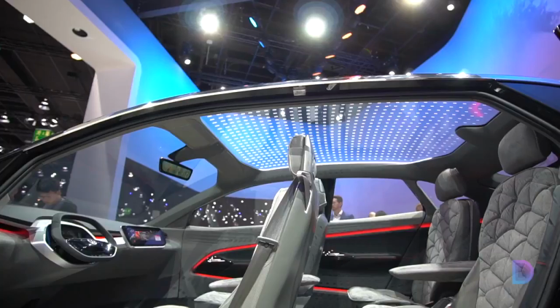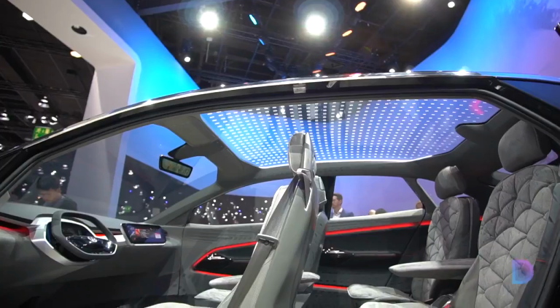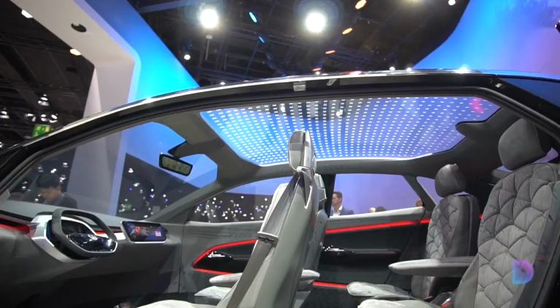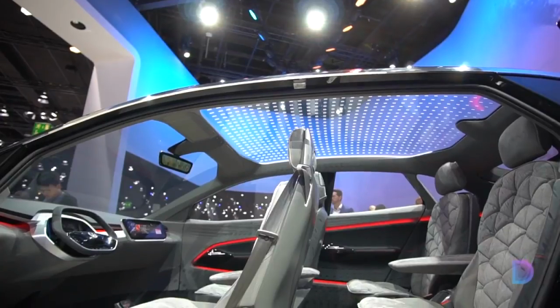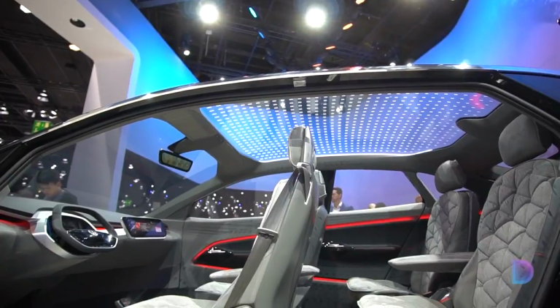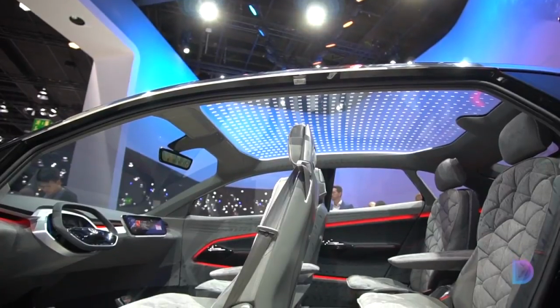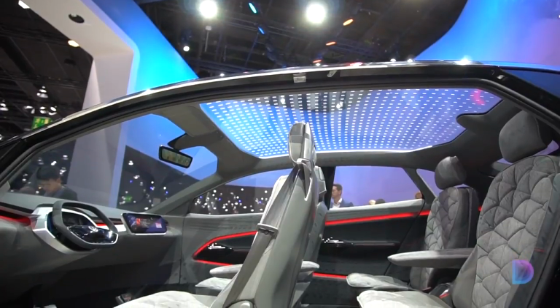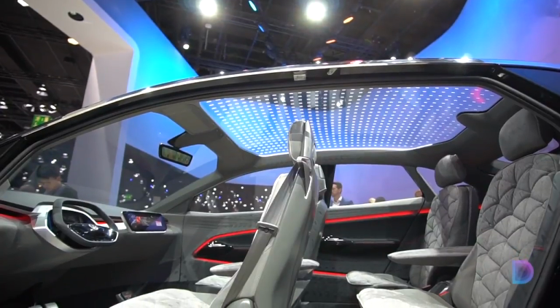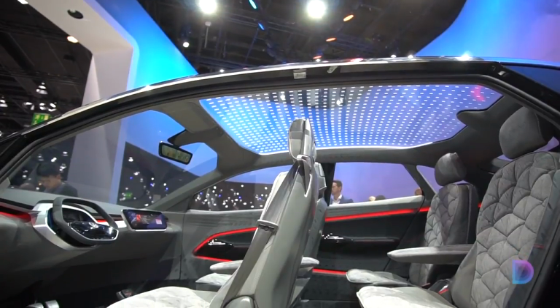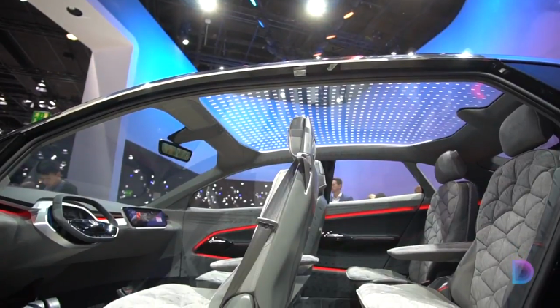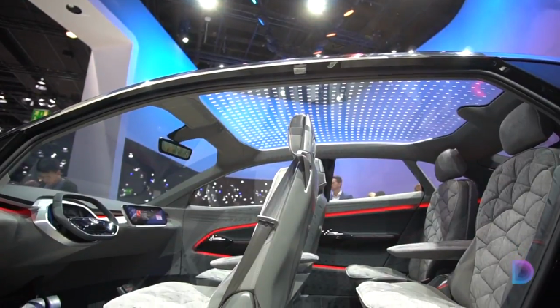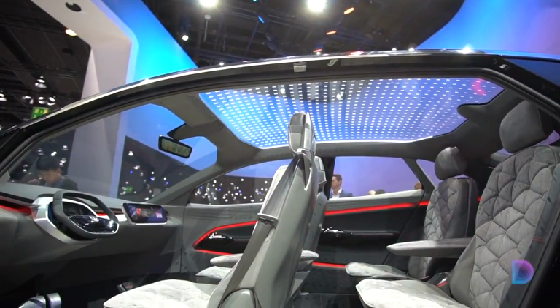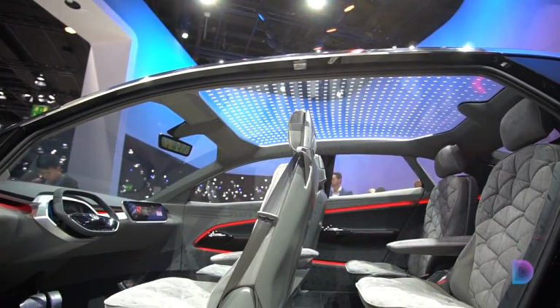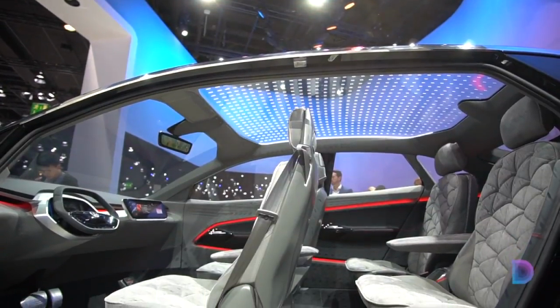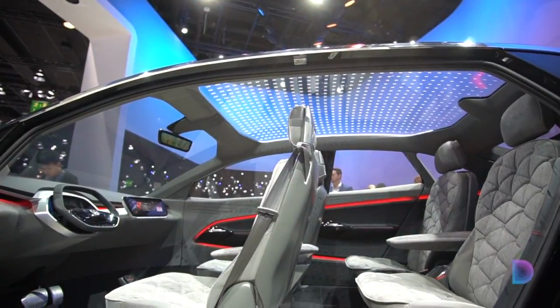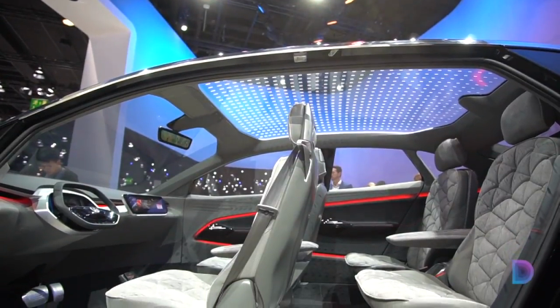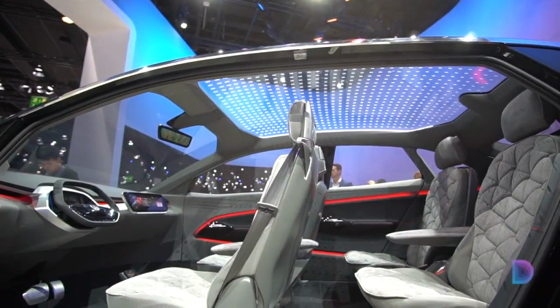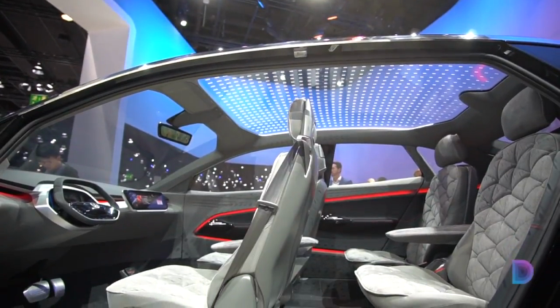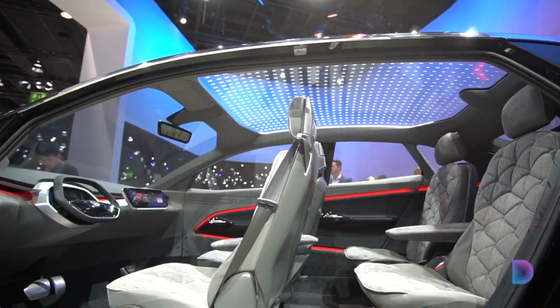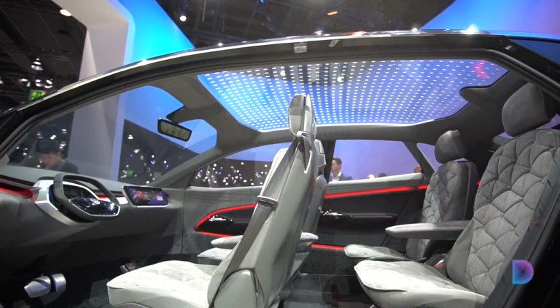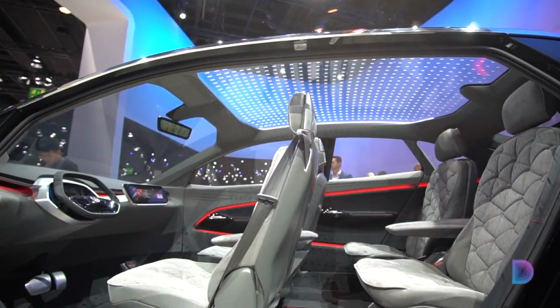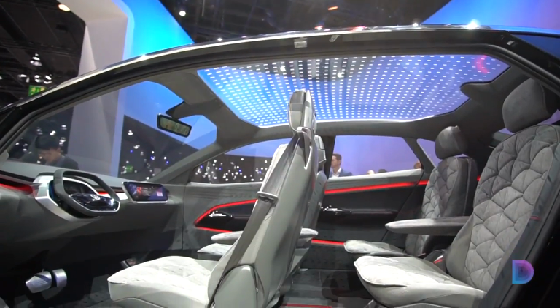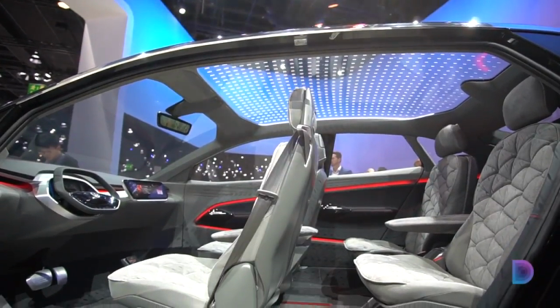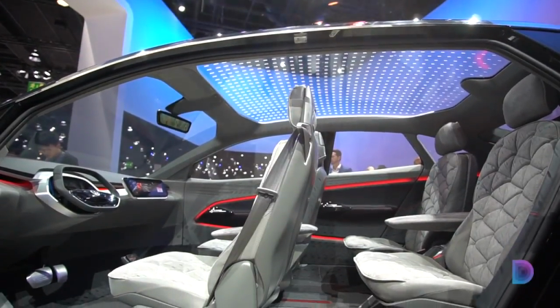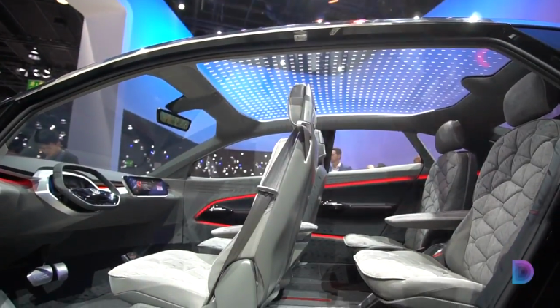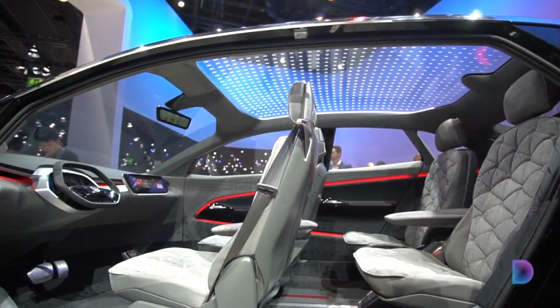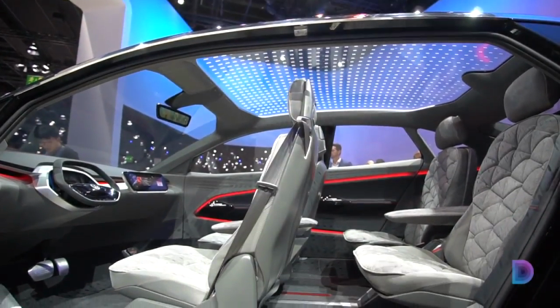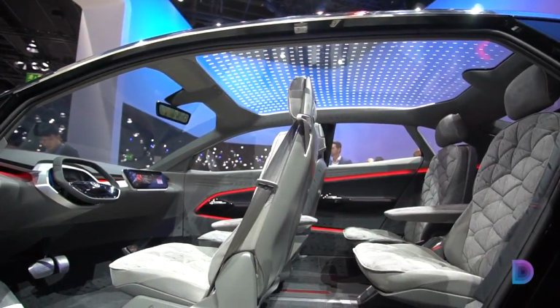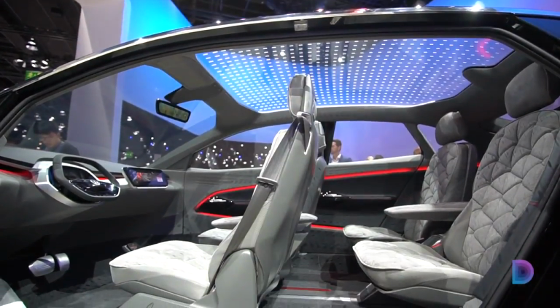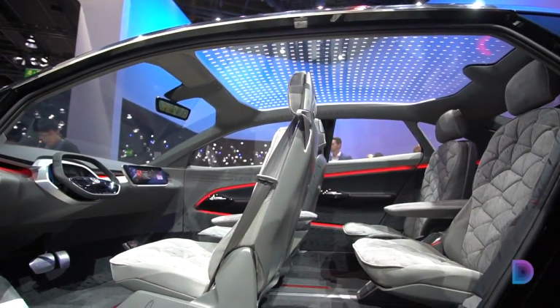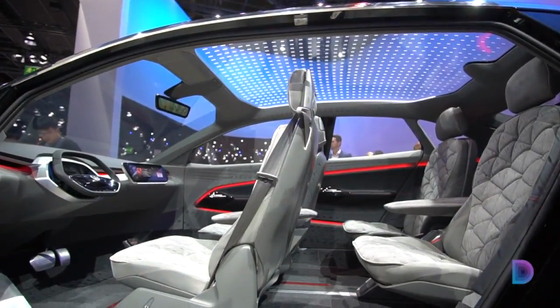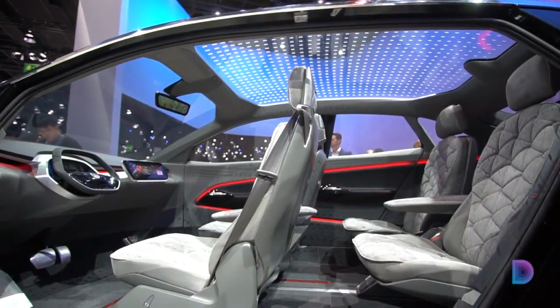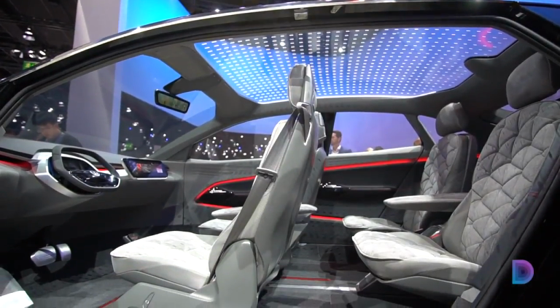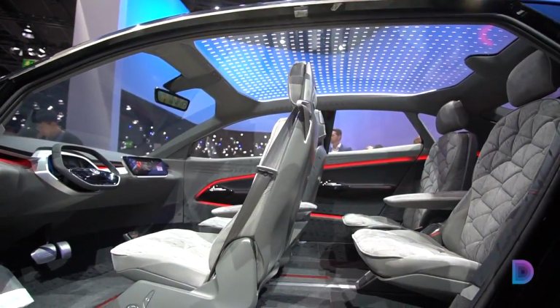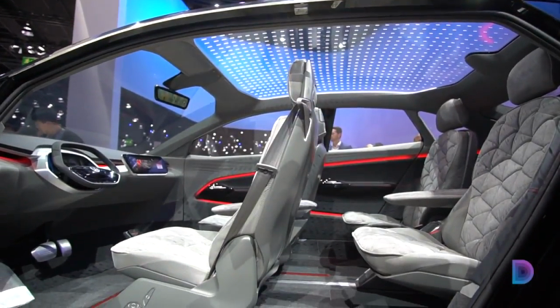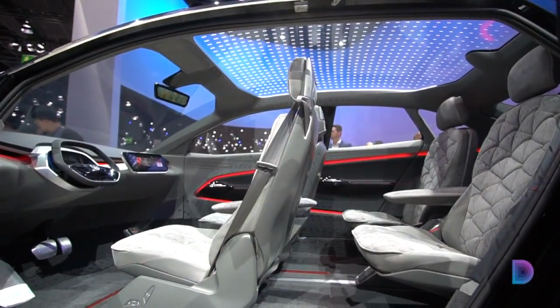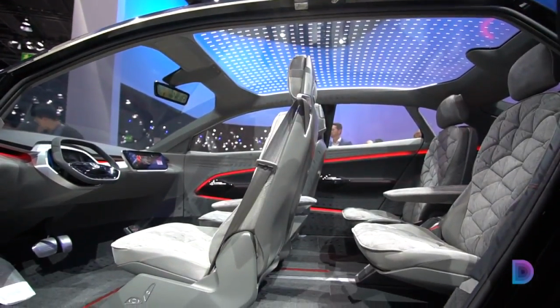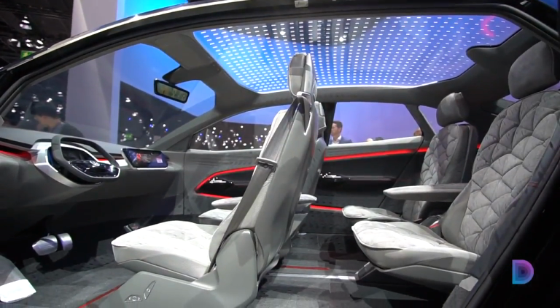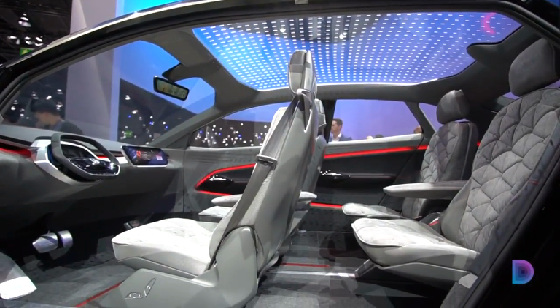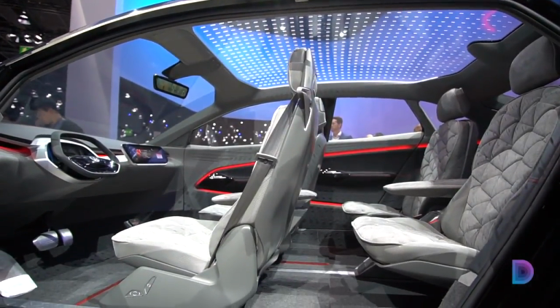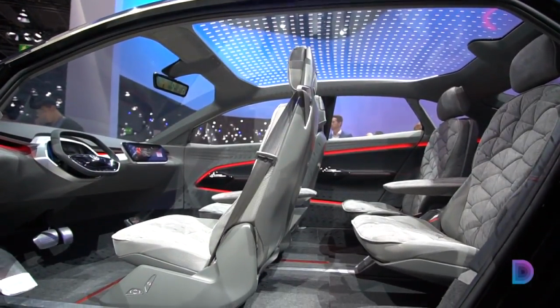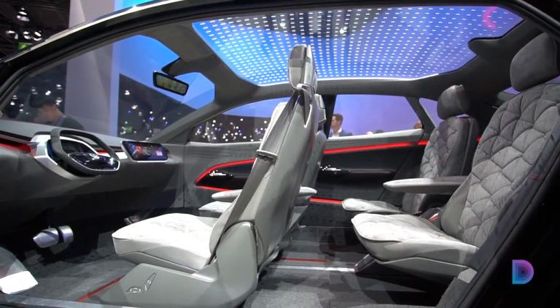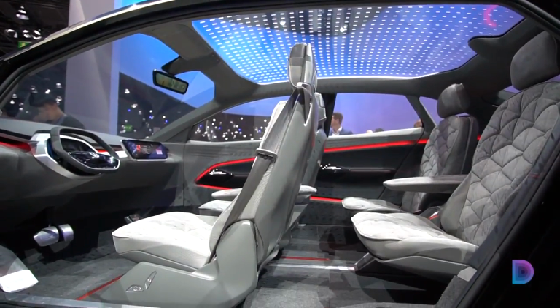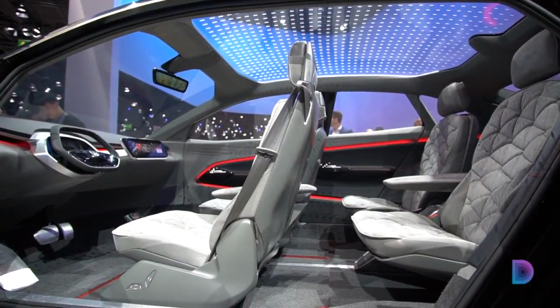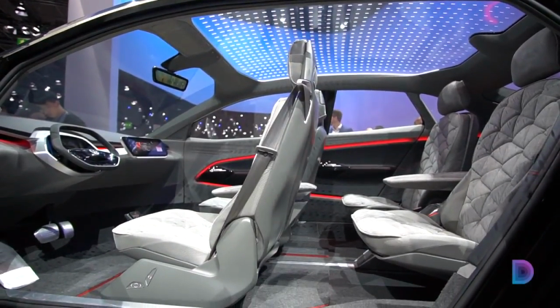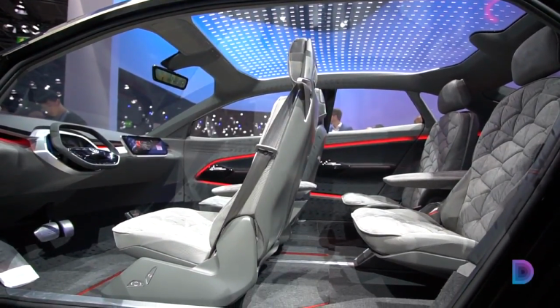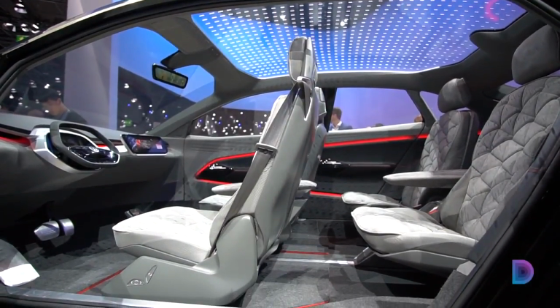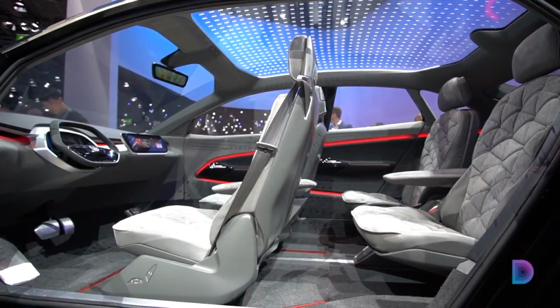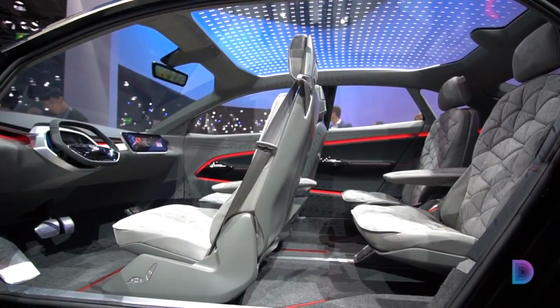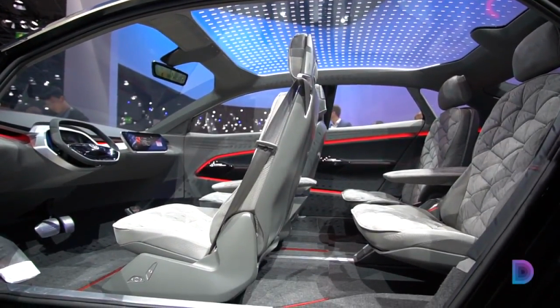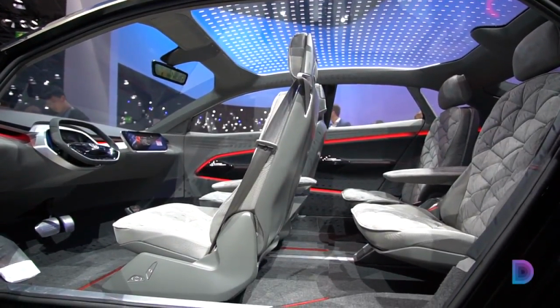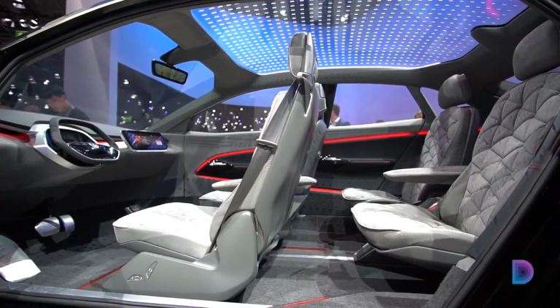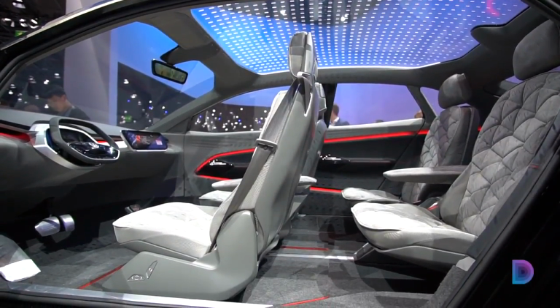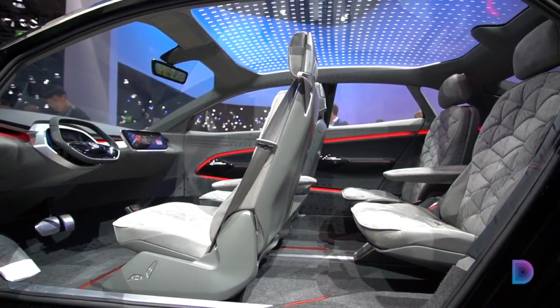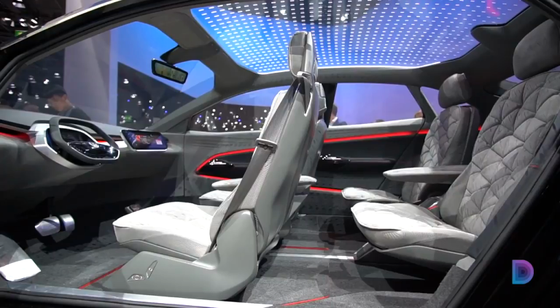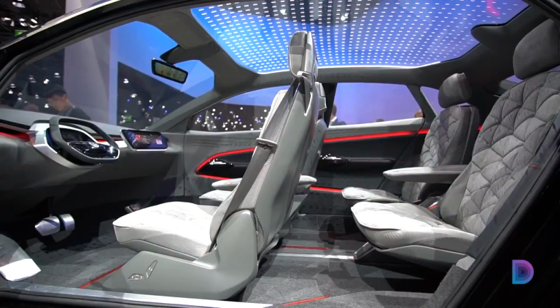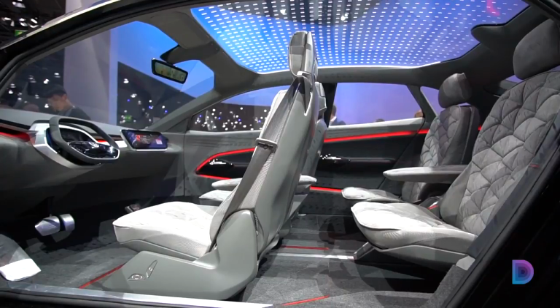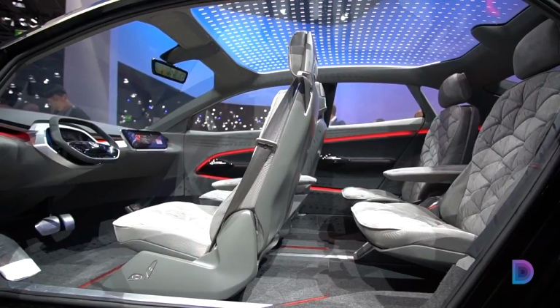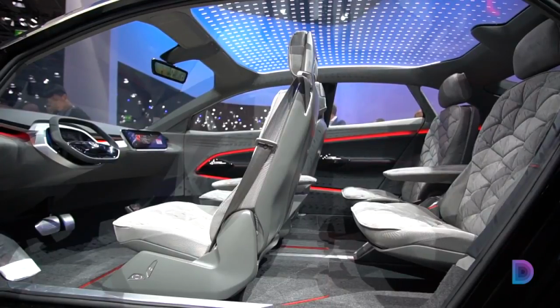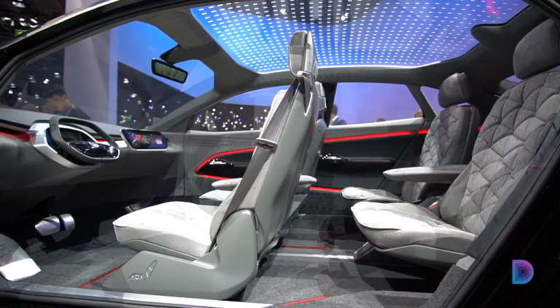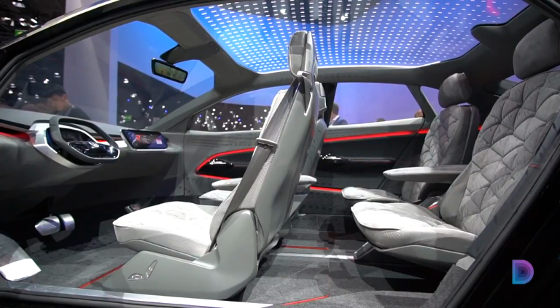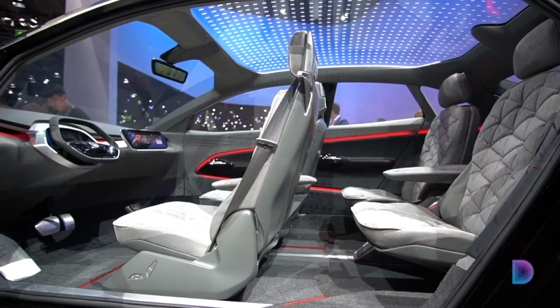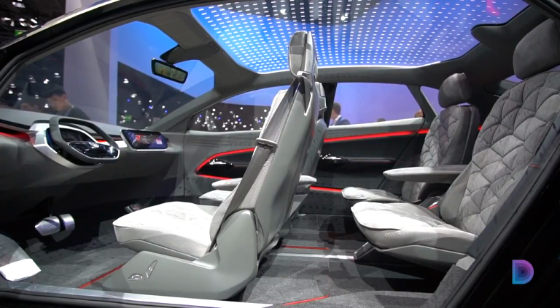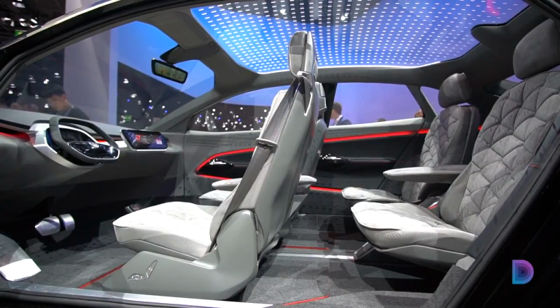Voice controls will let driver and passenger interact with the car, from opening the sunroof to setting a new destination on the nav system.